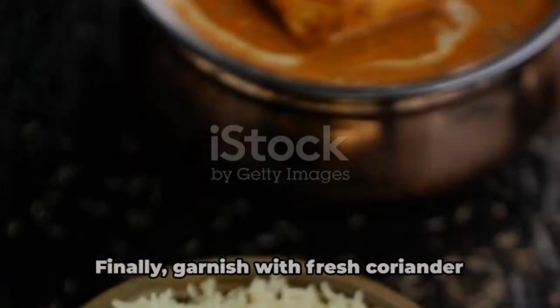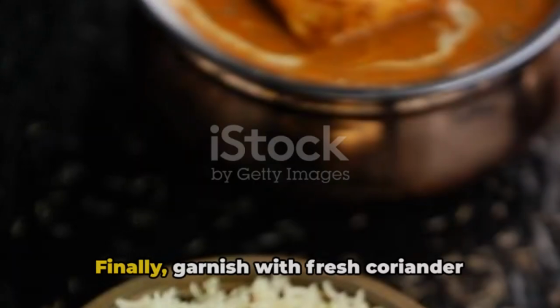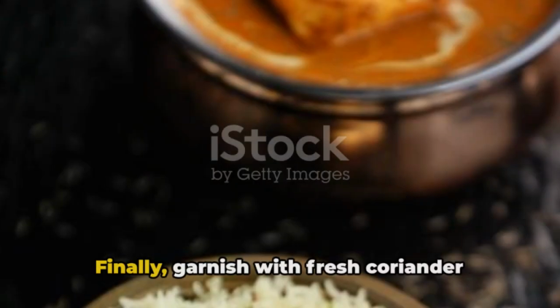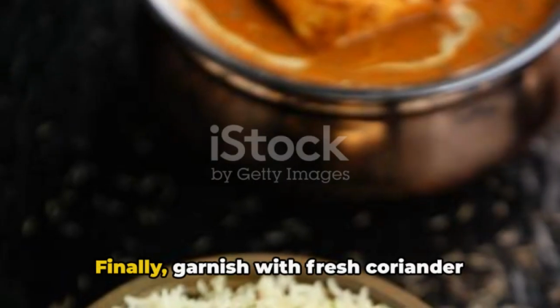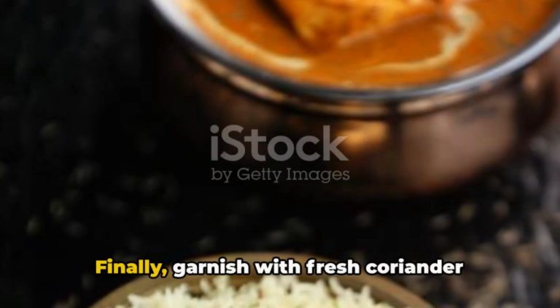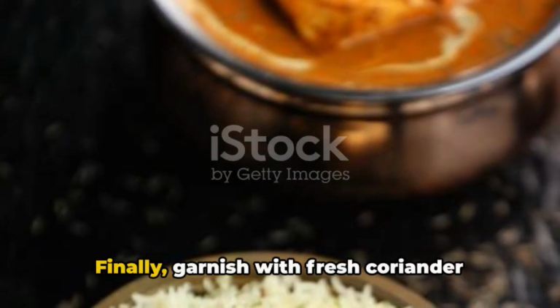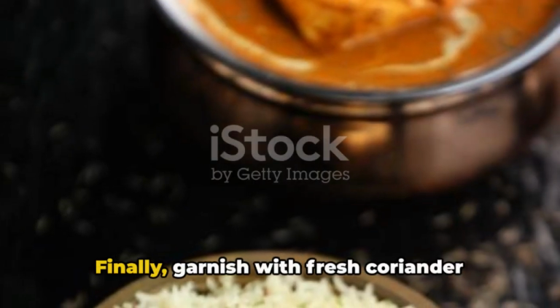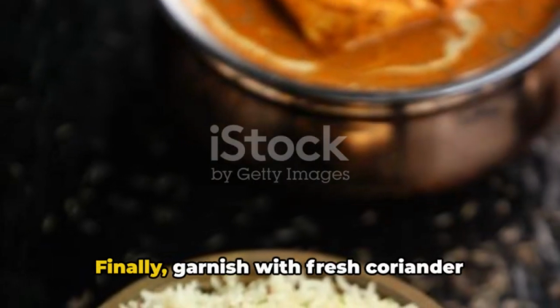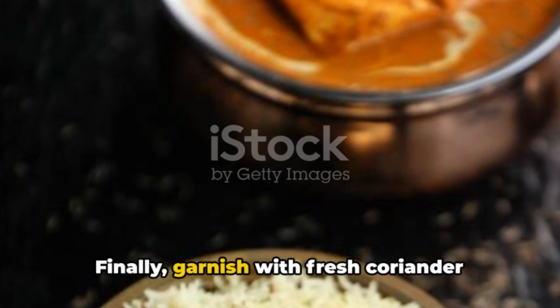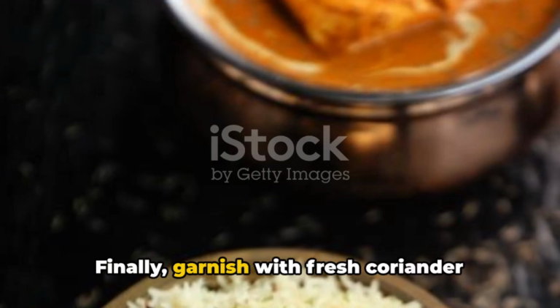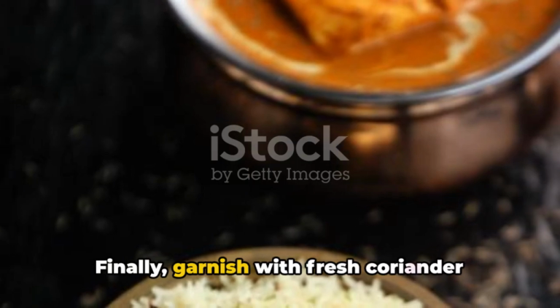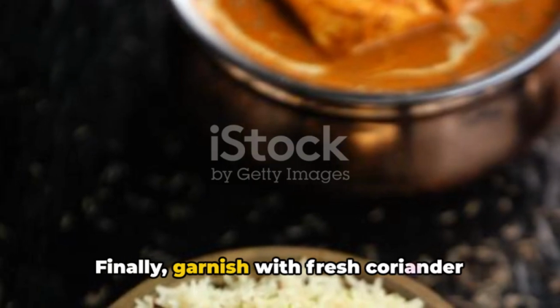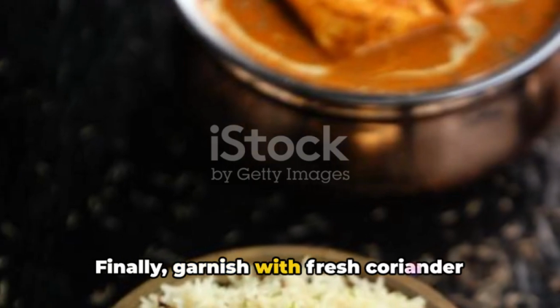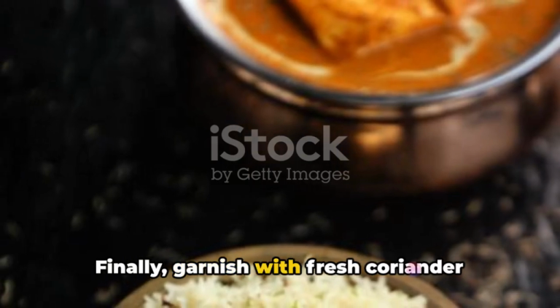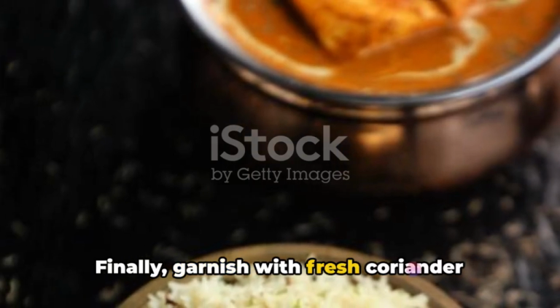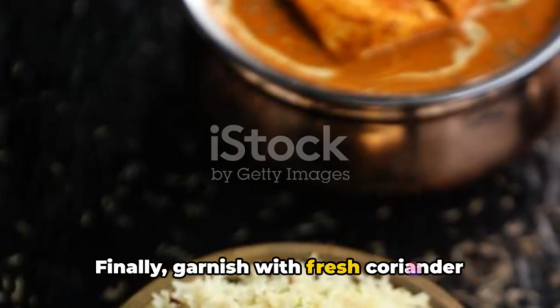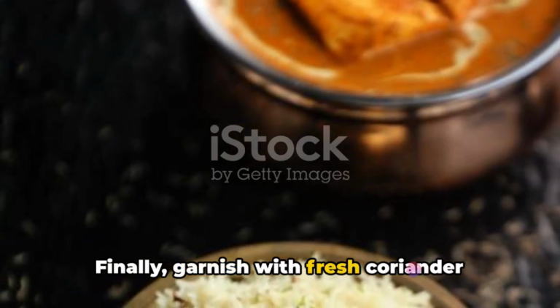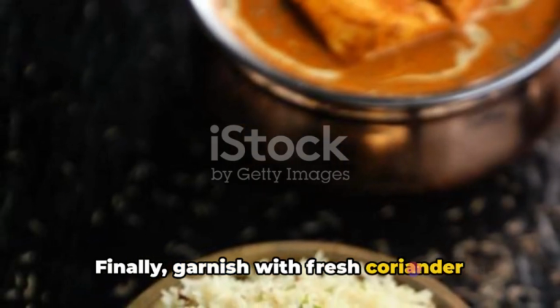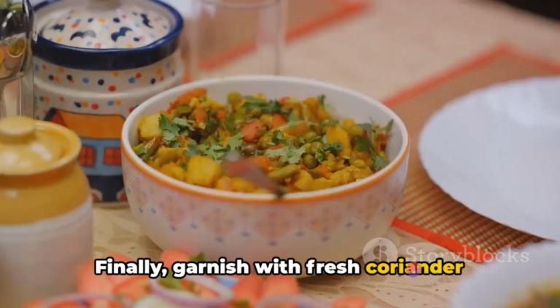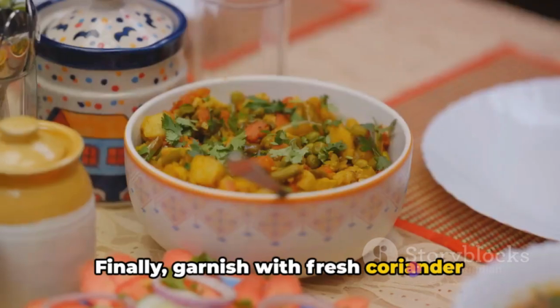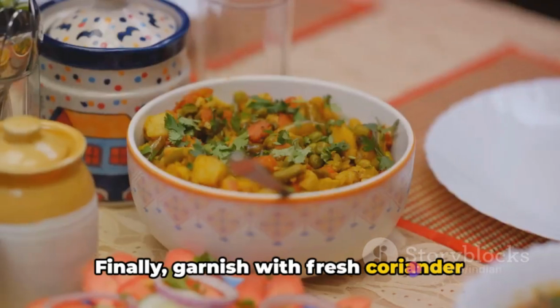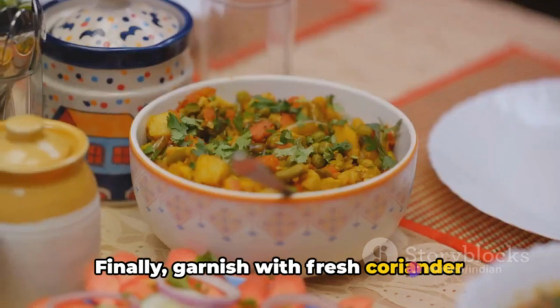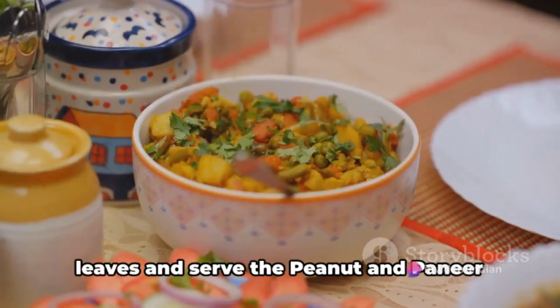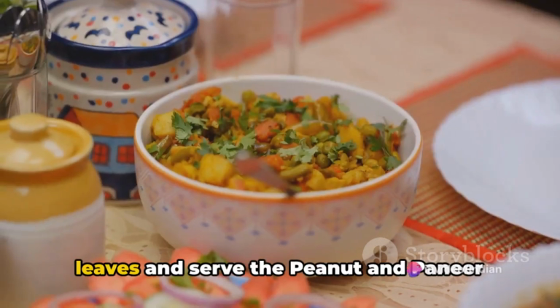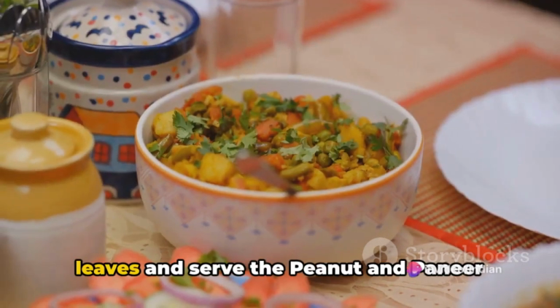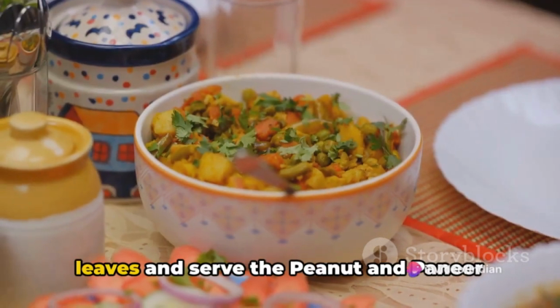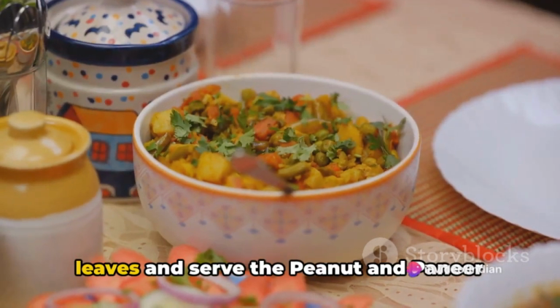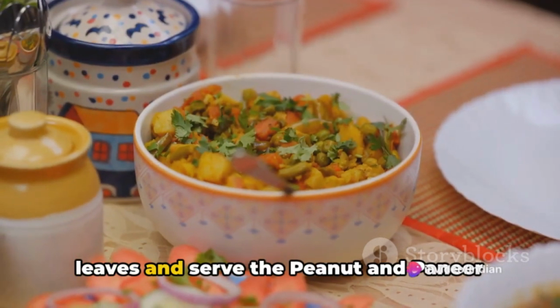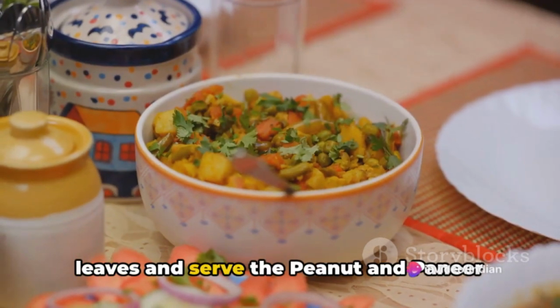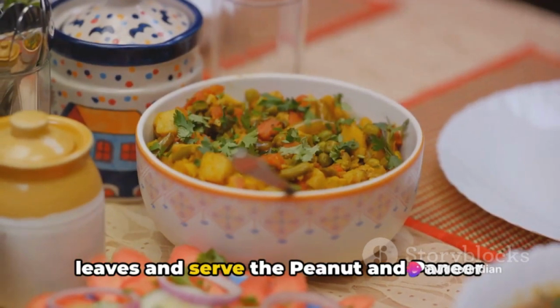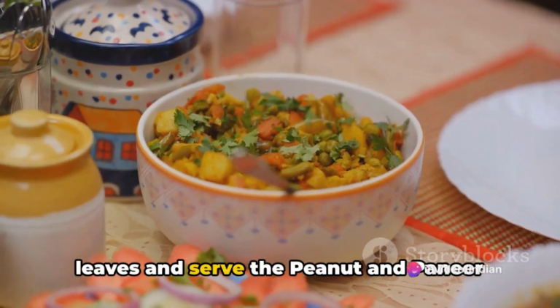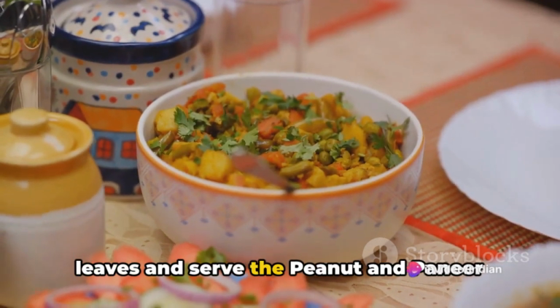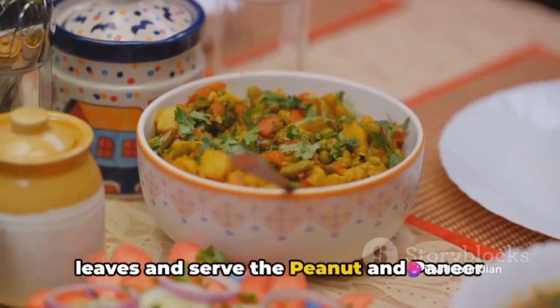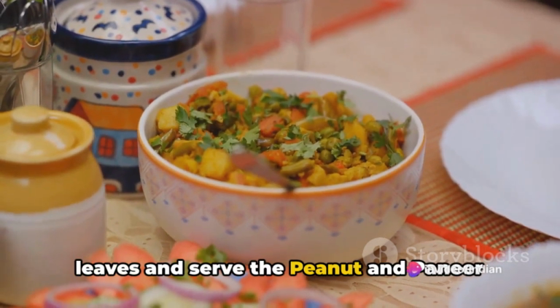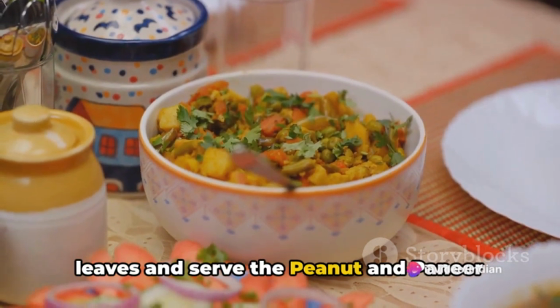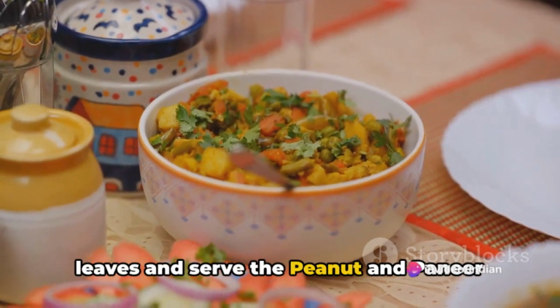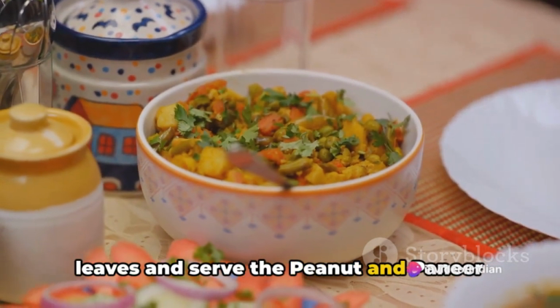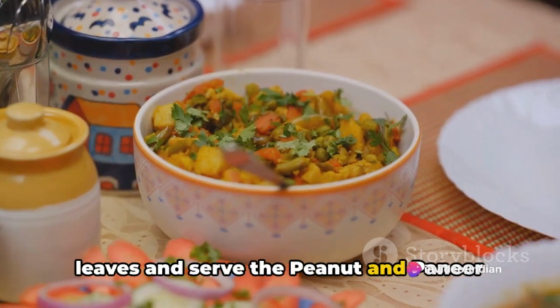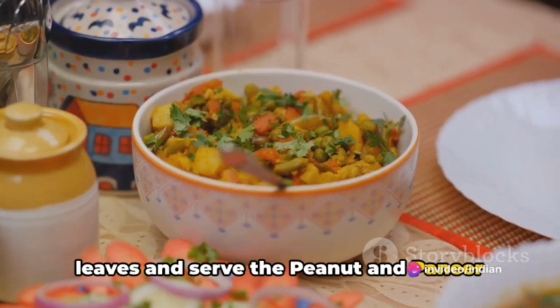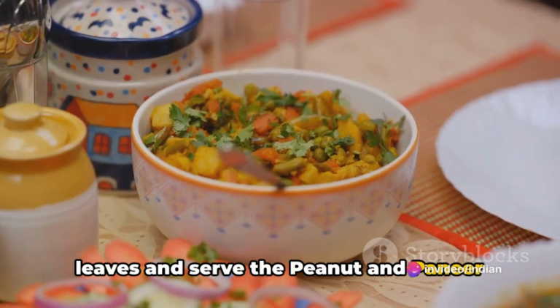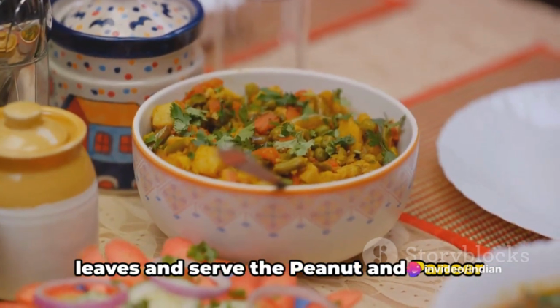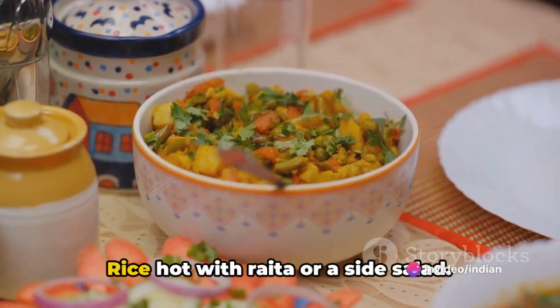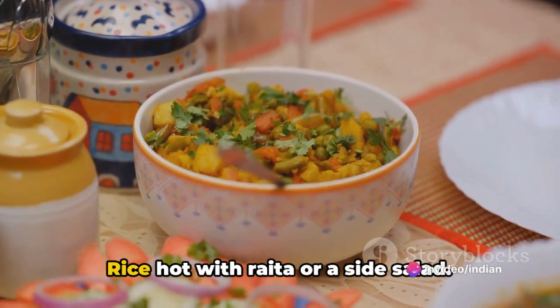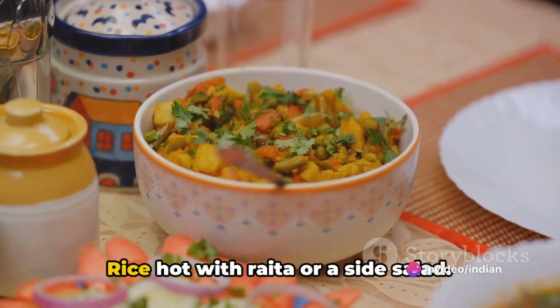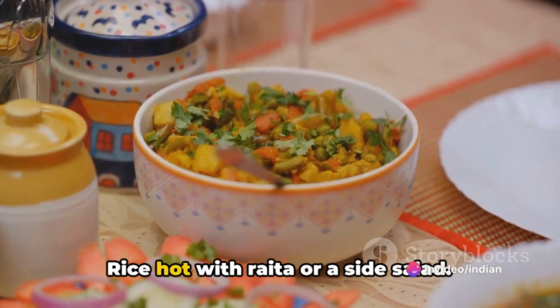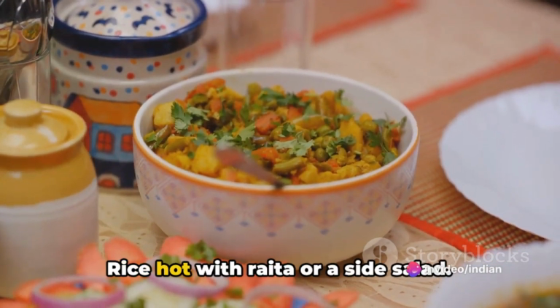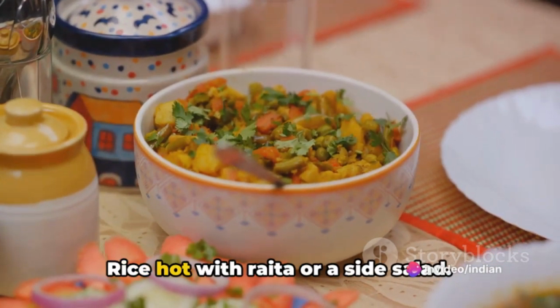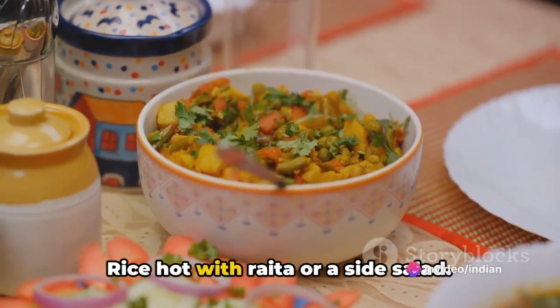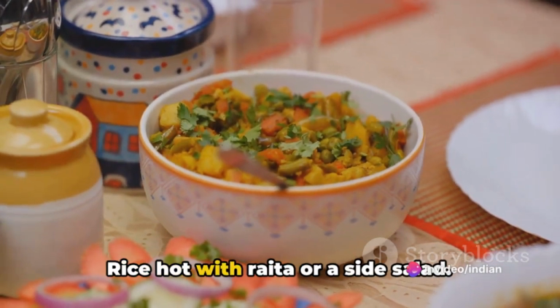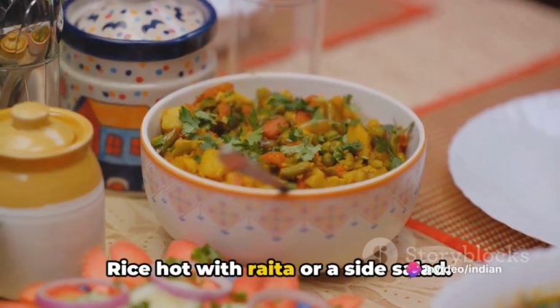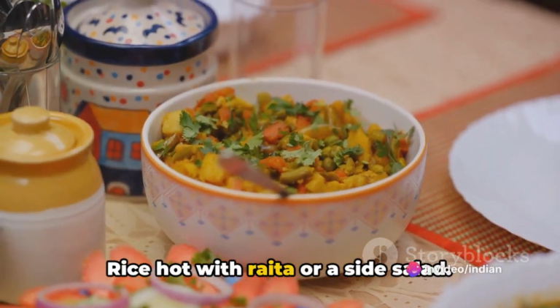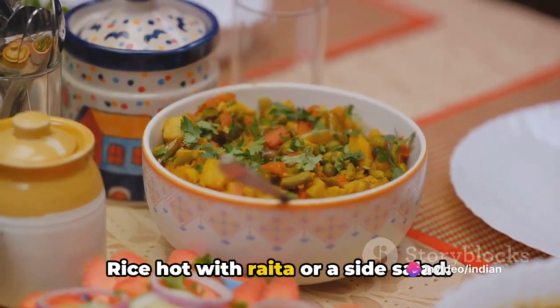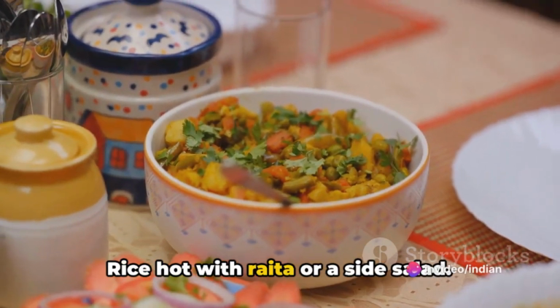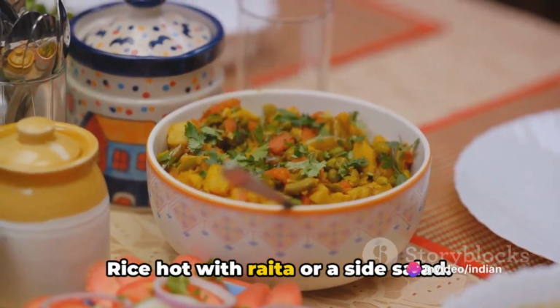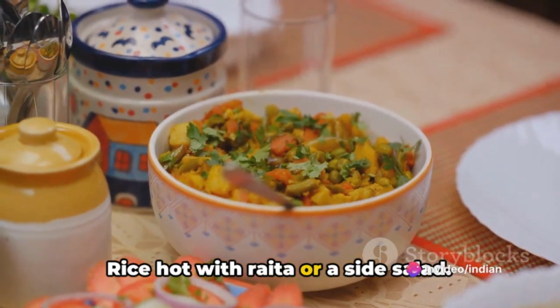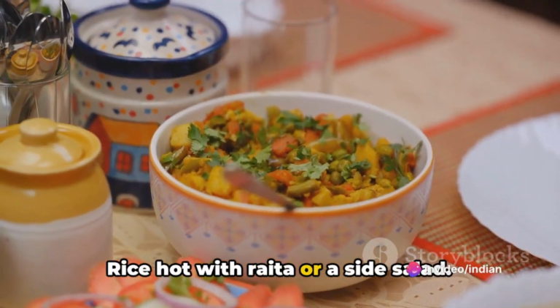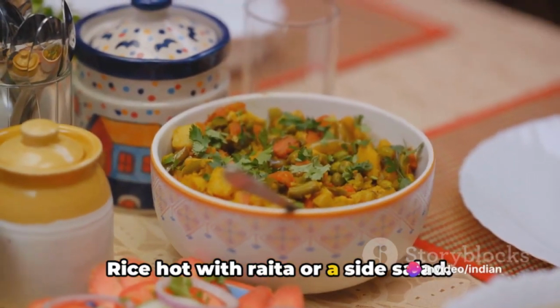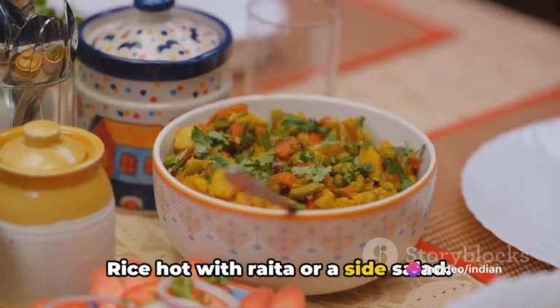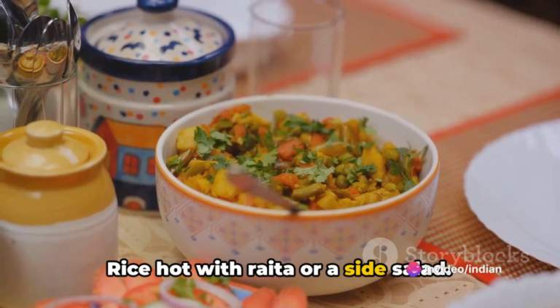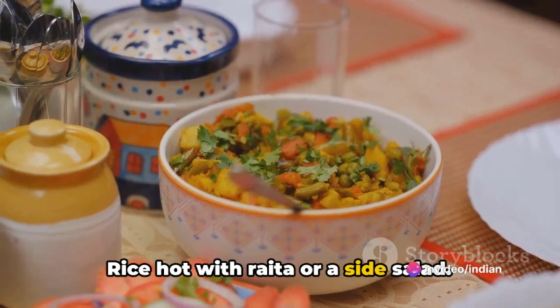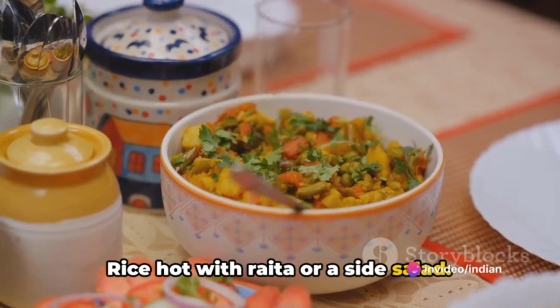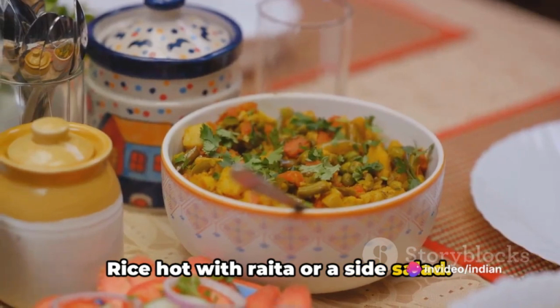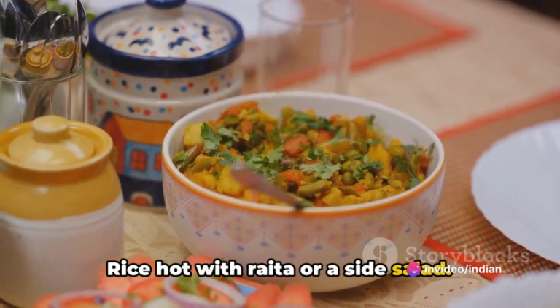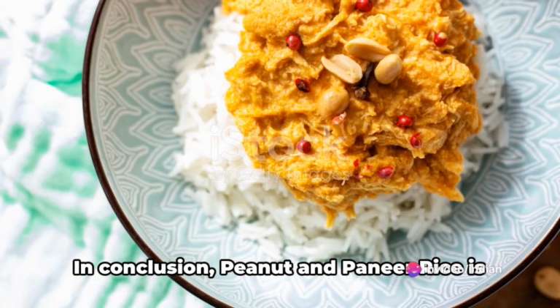Finally, garnish with fresh coriander leaves and serve the peanut and paneer rice hot with raita or a side salad.